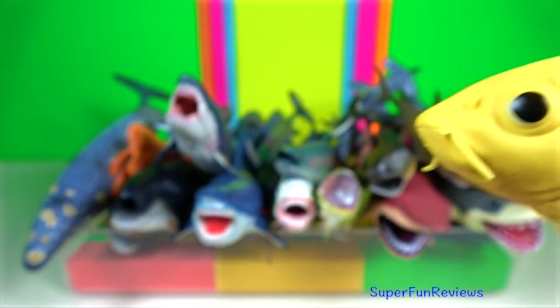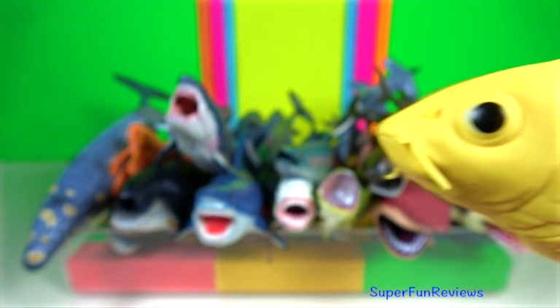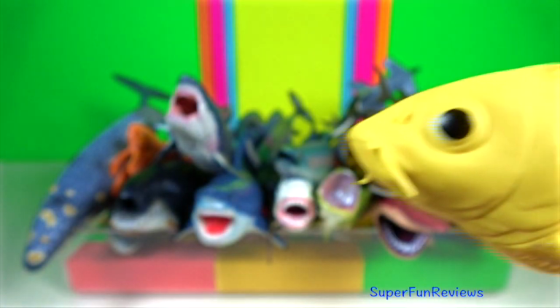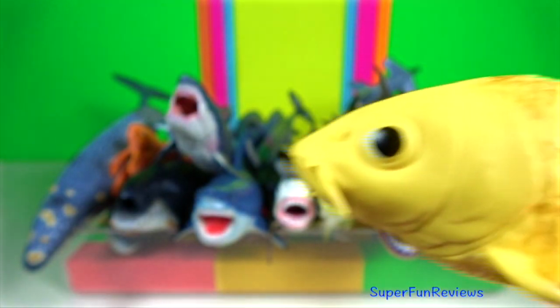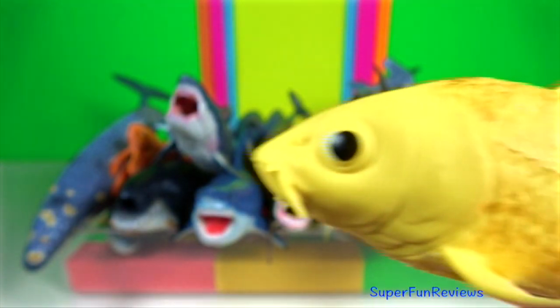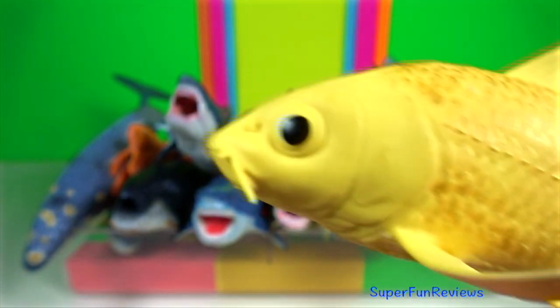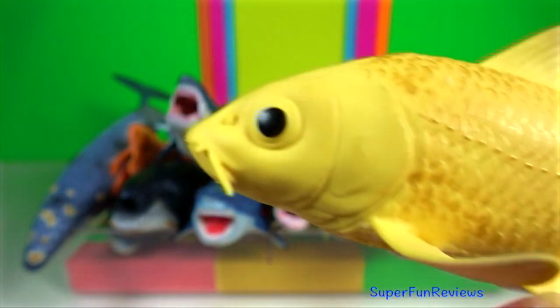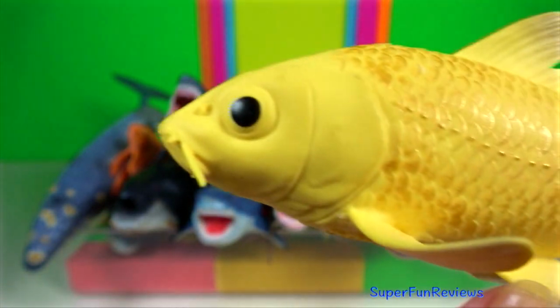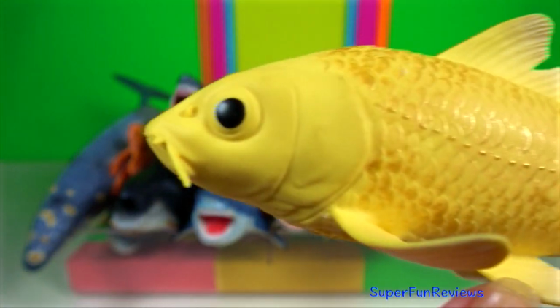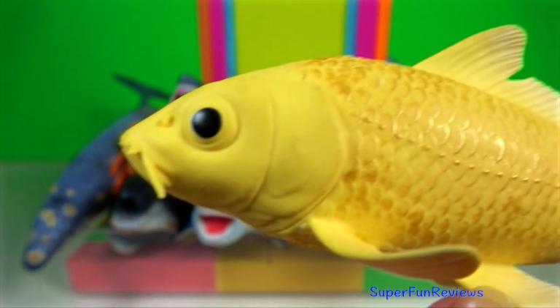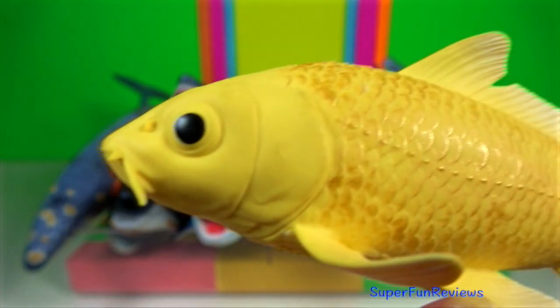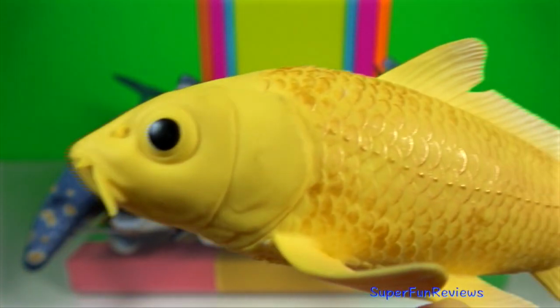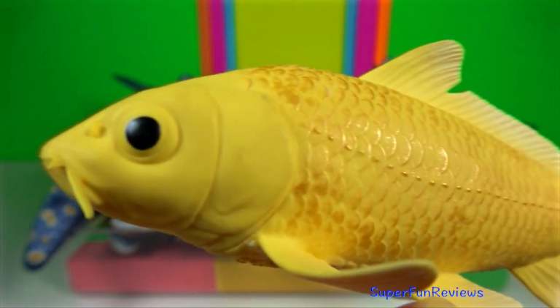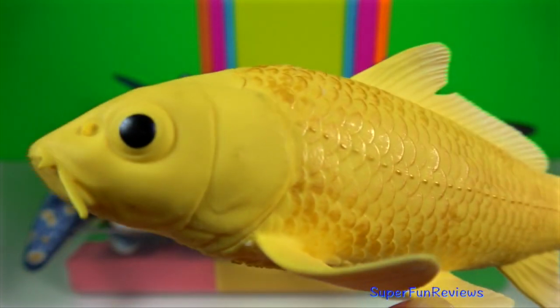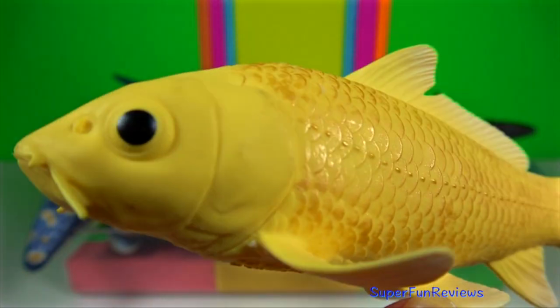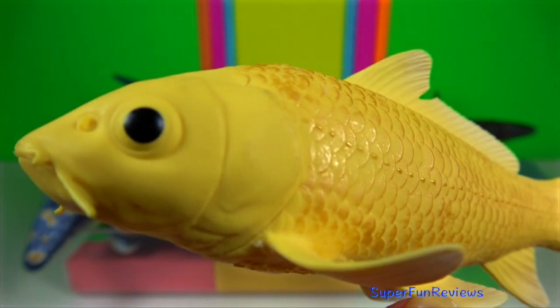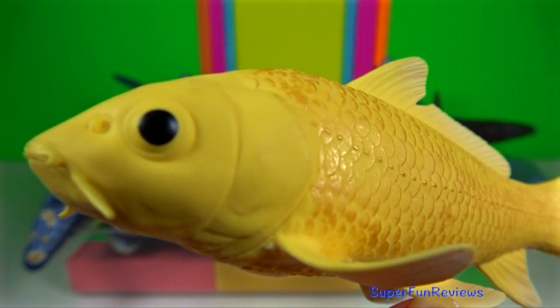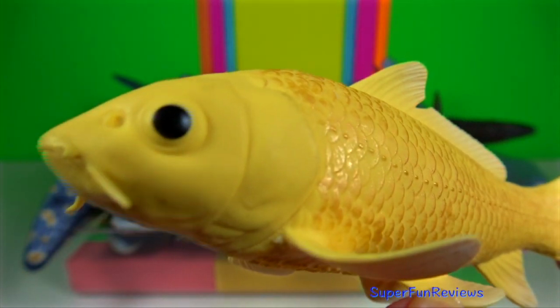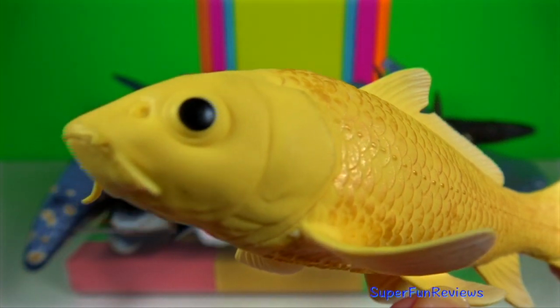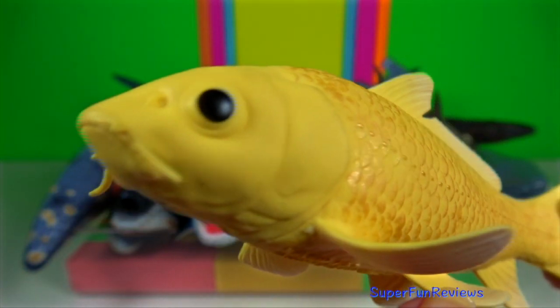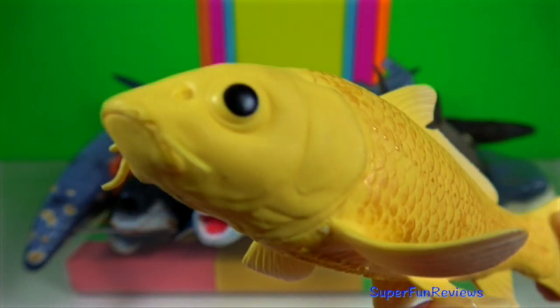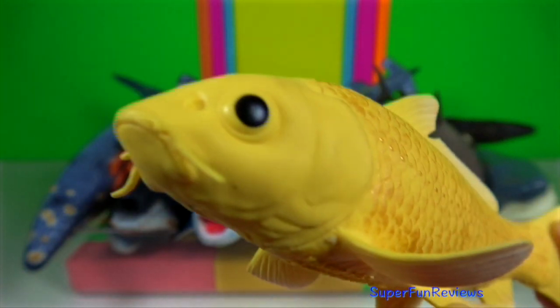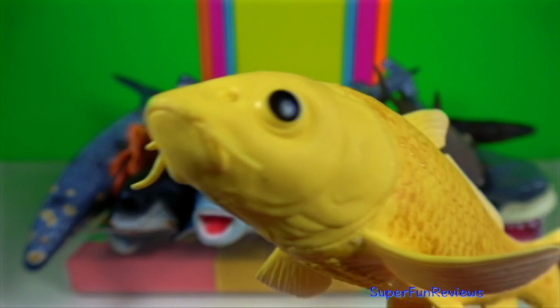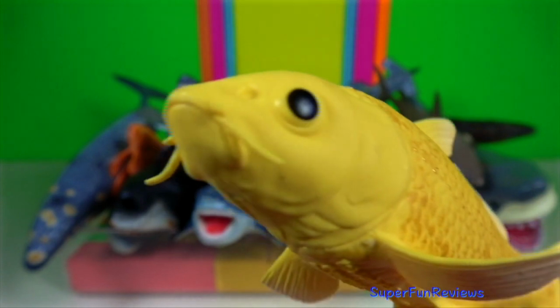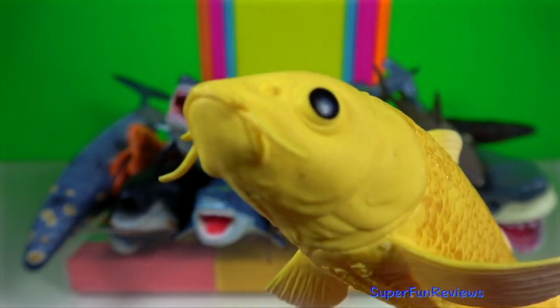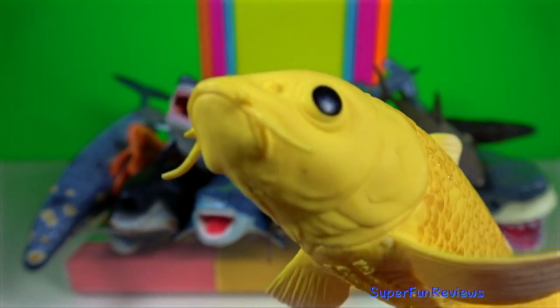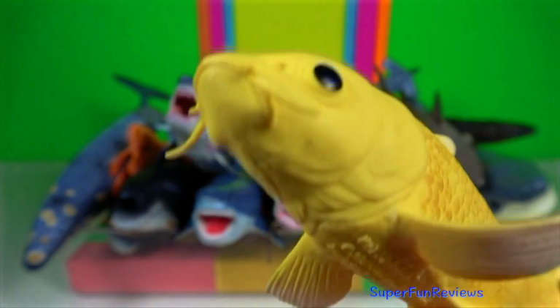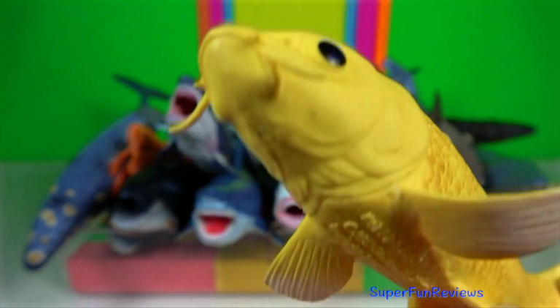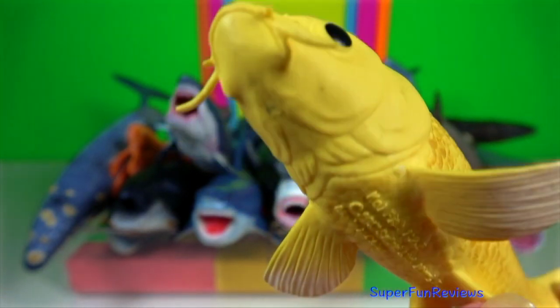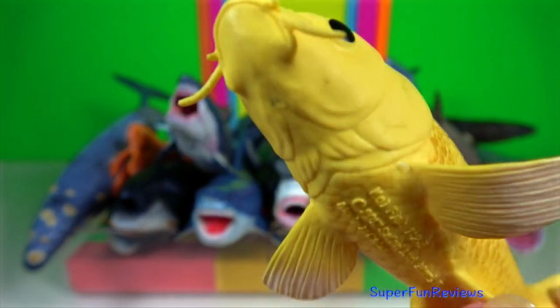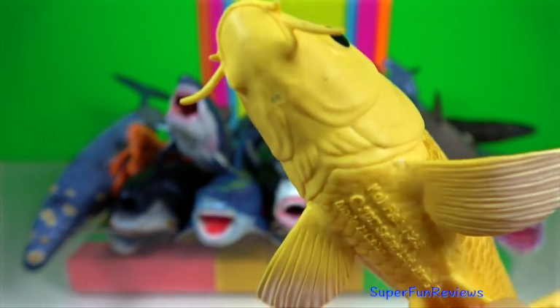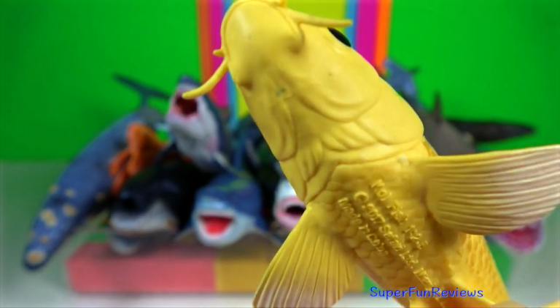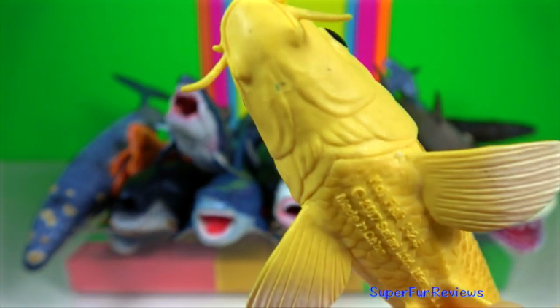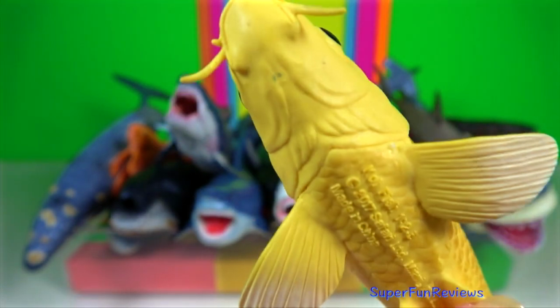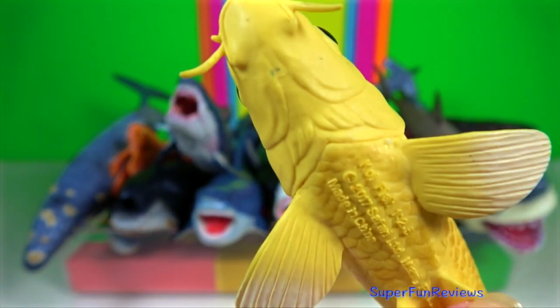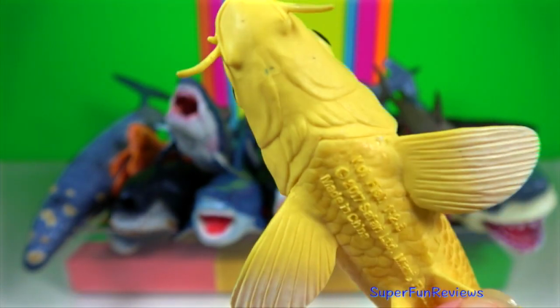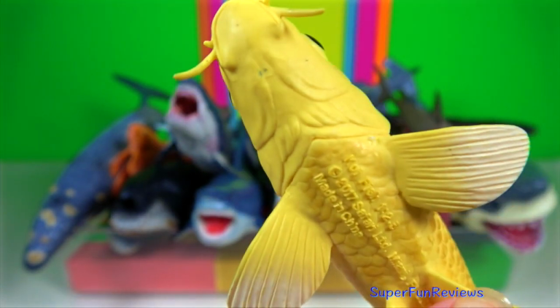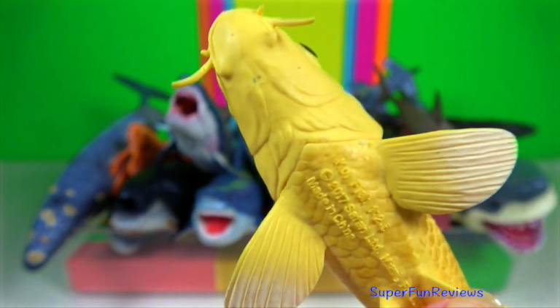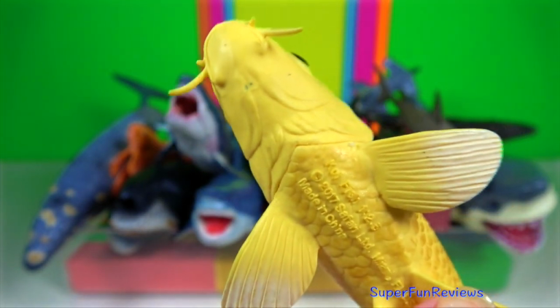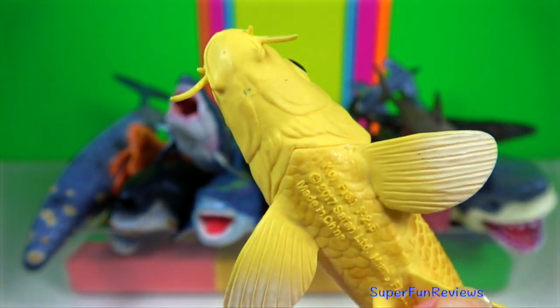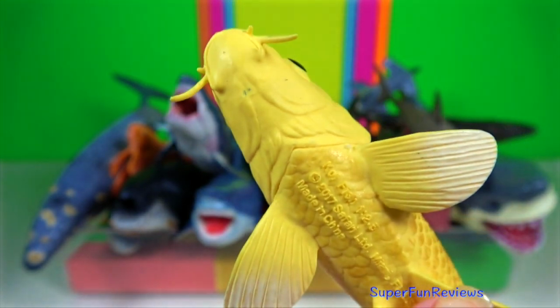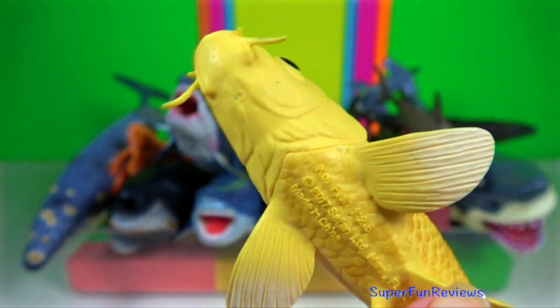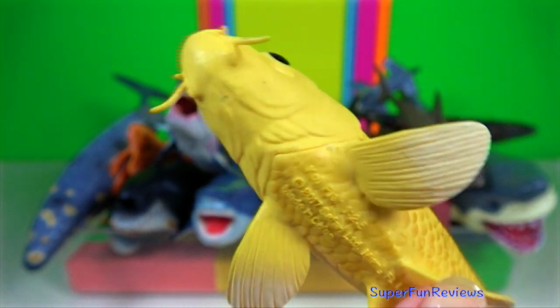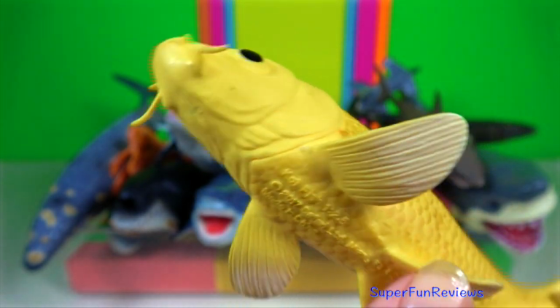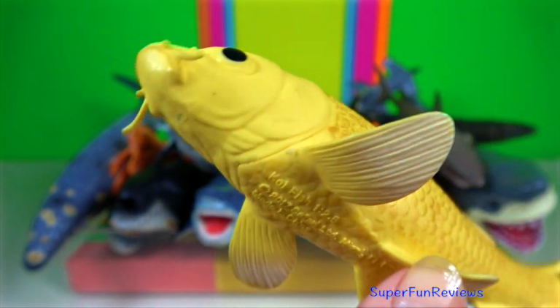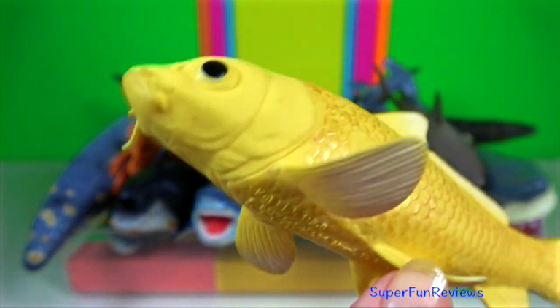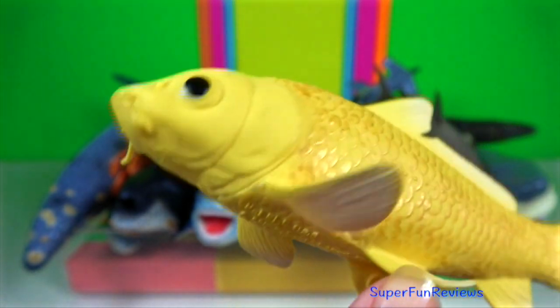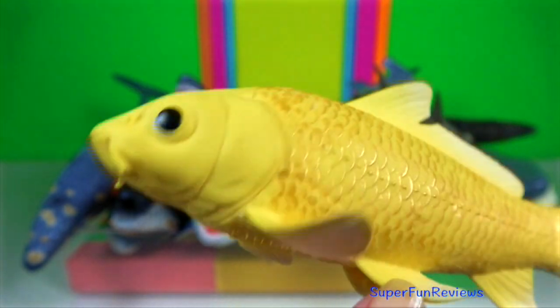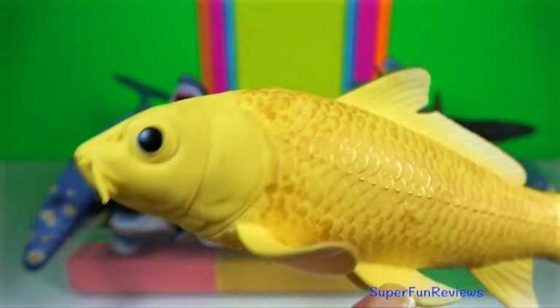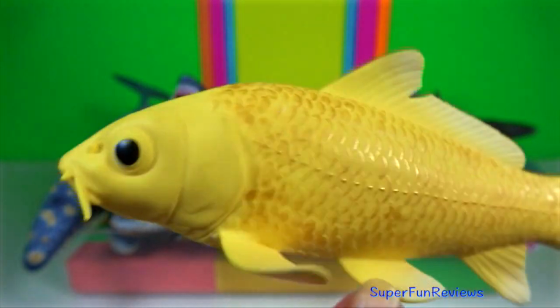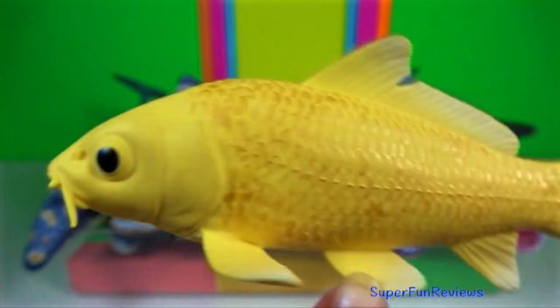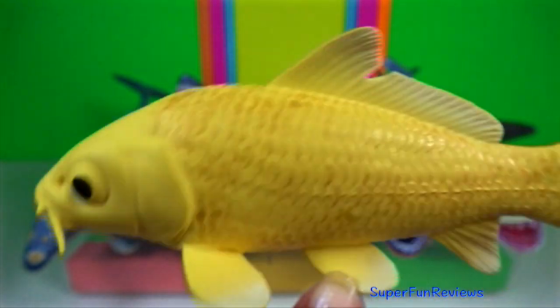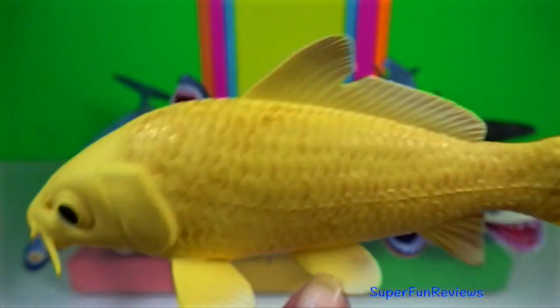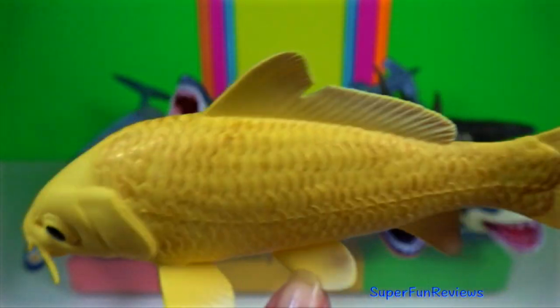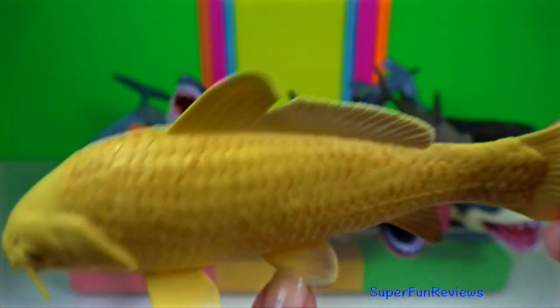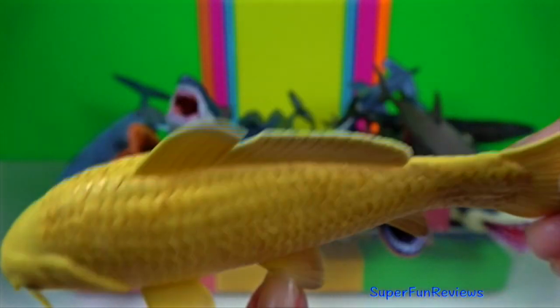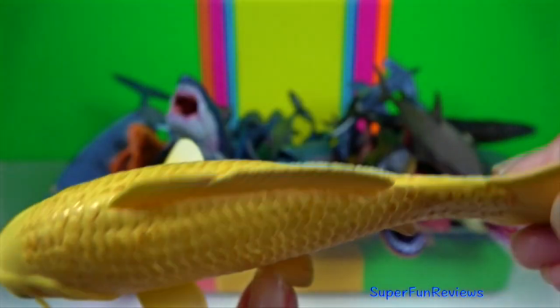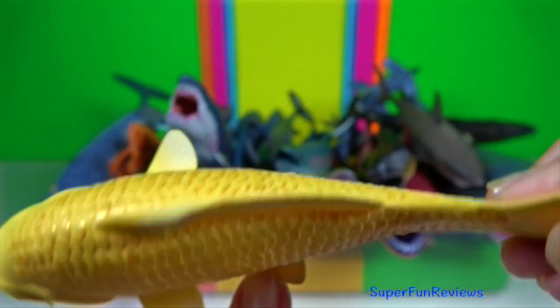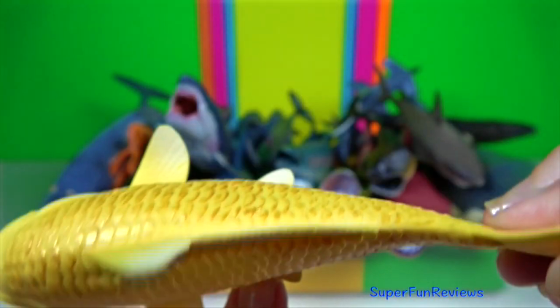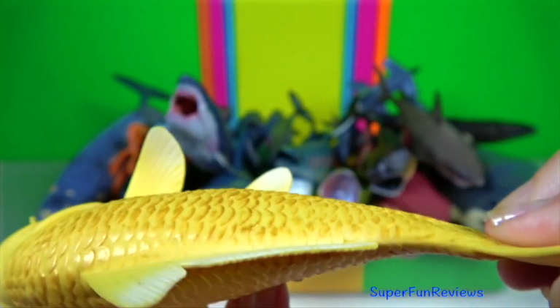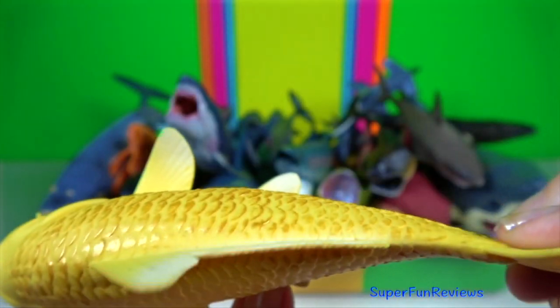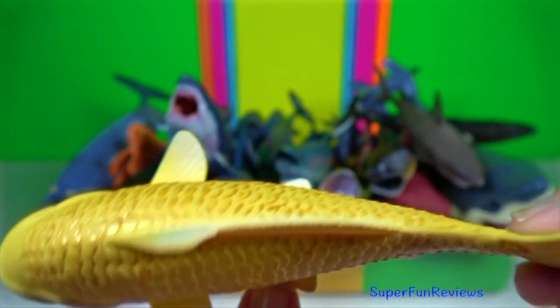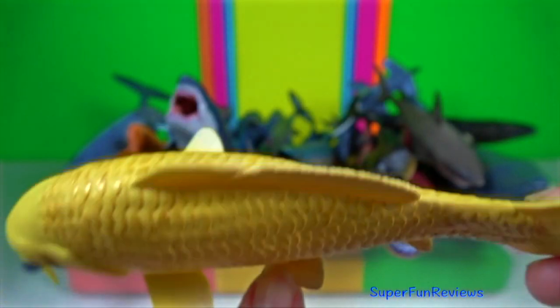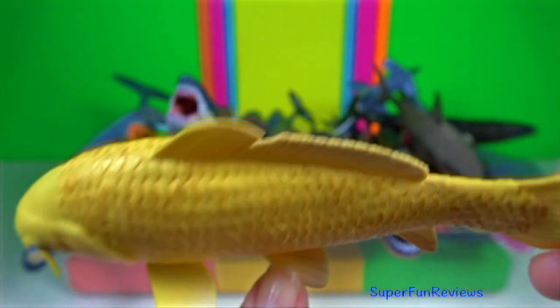Koi. They are a muir carp, bred for their colours as decorative fish.